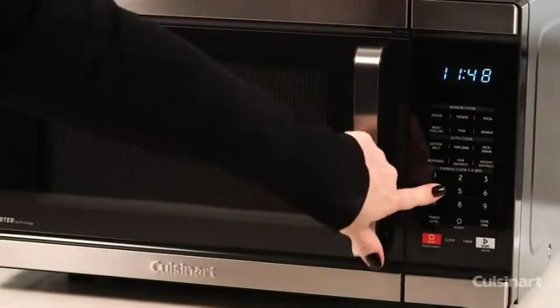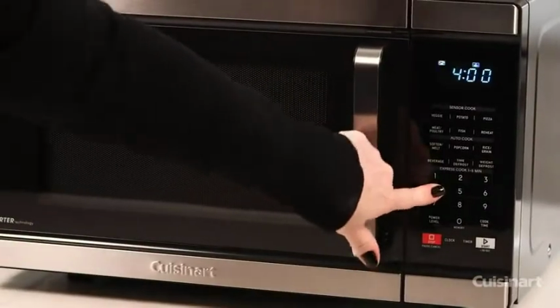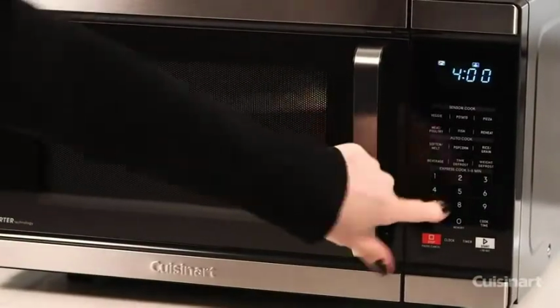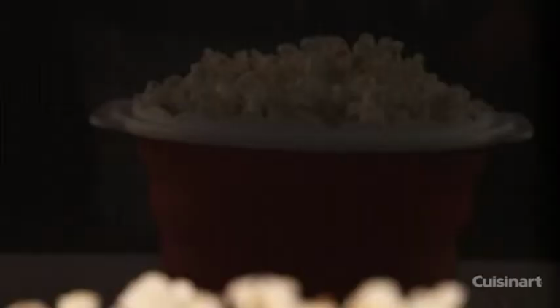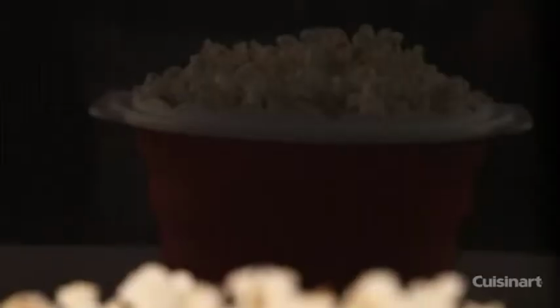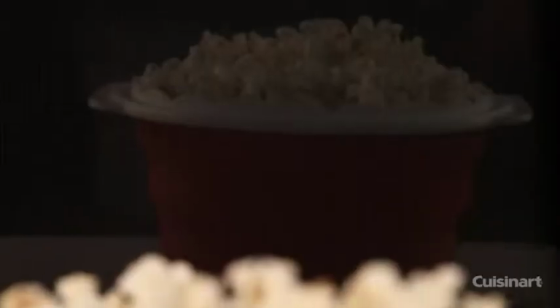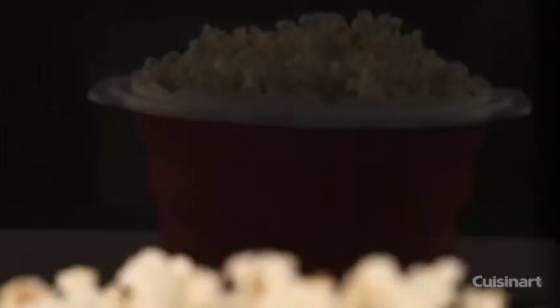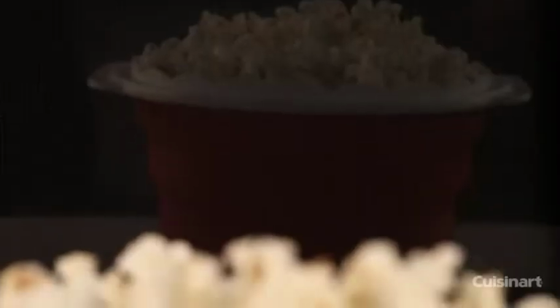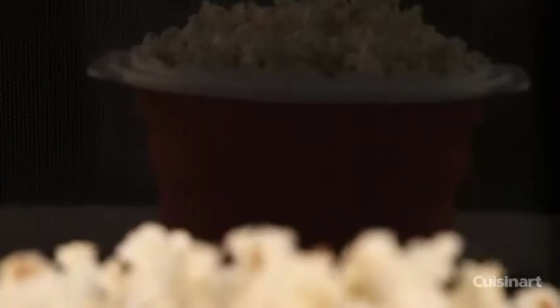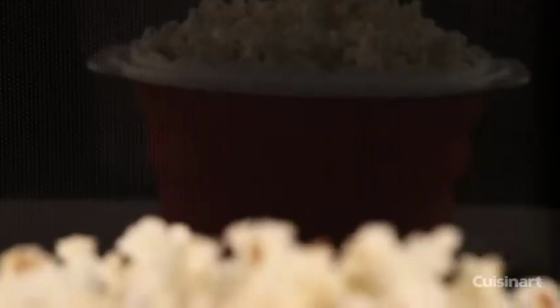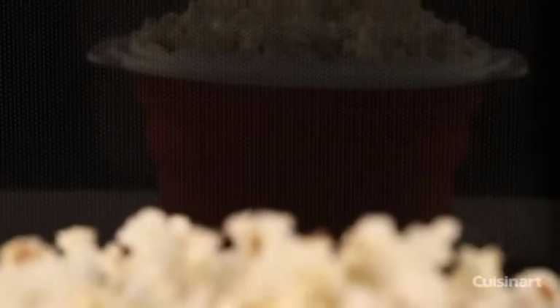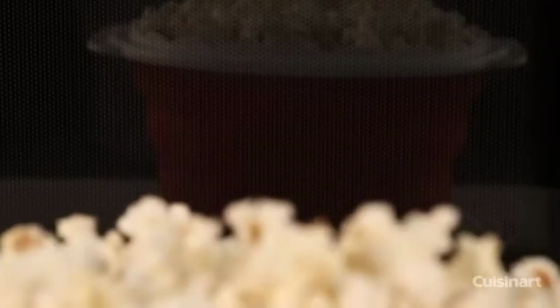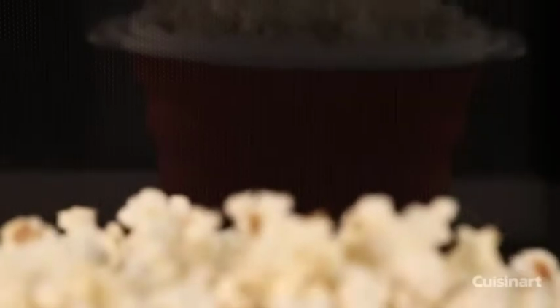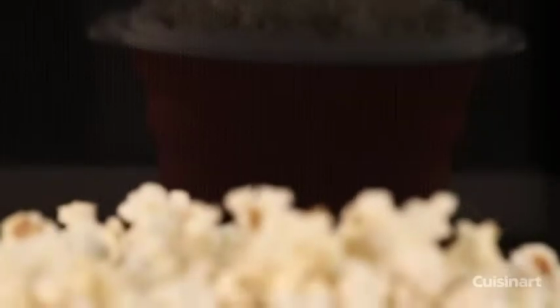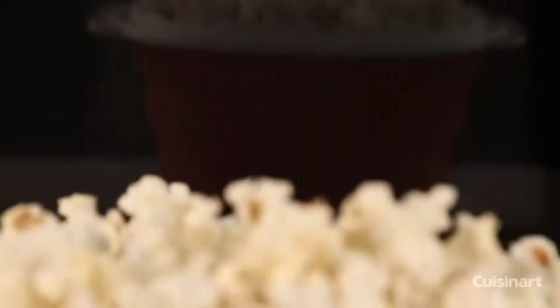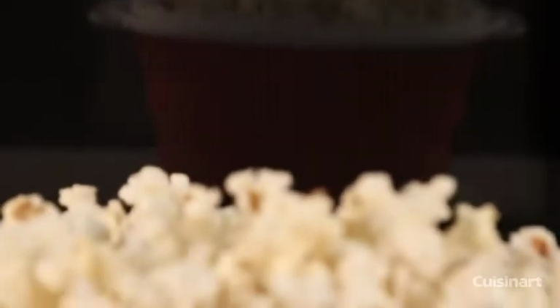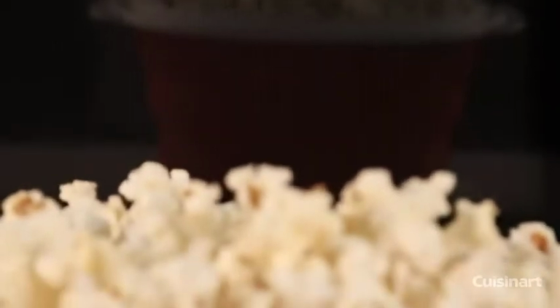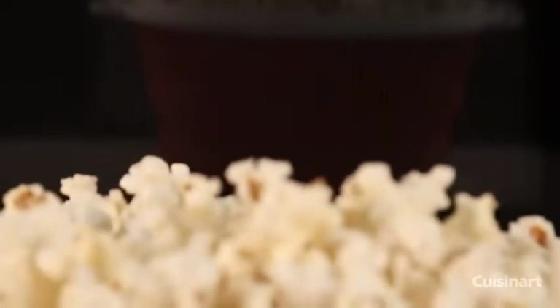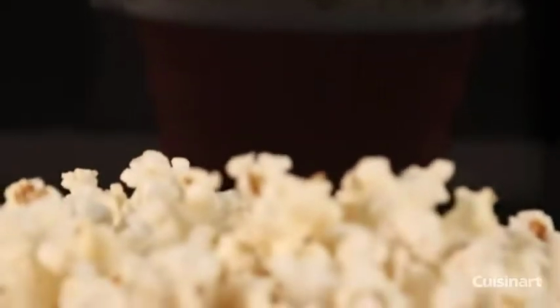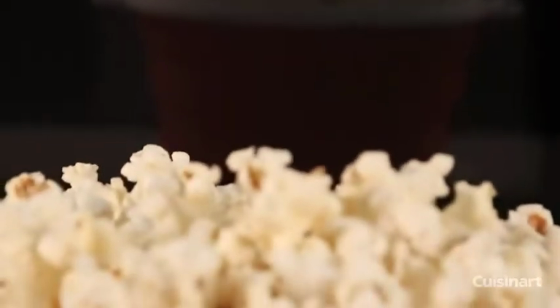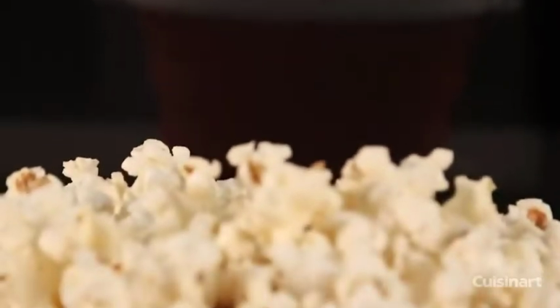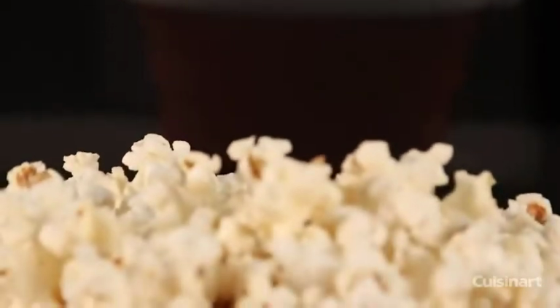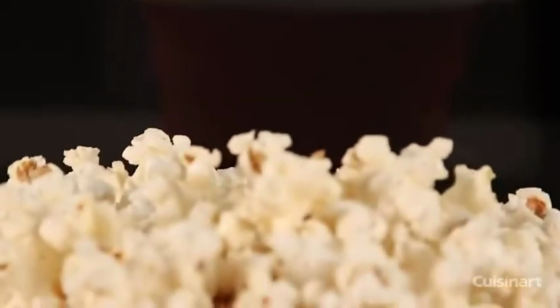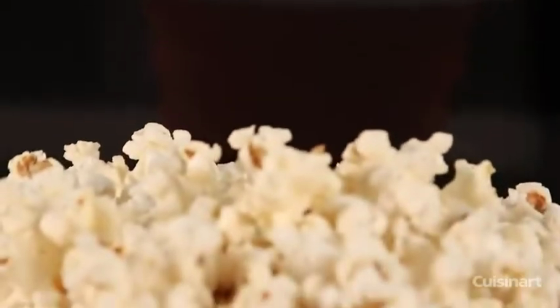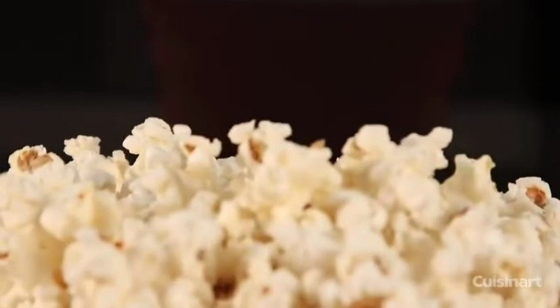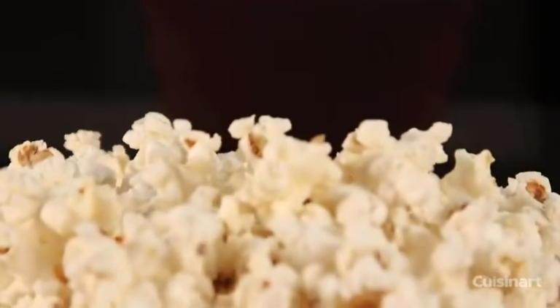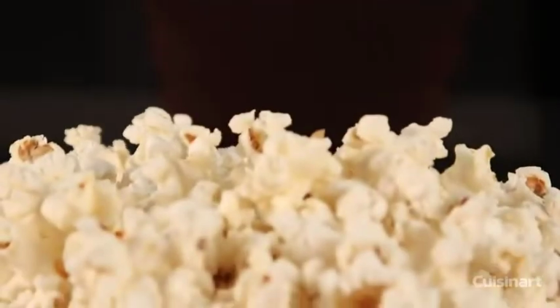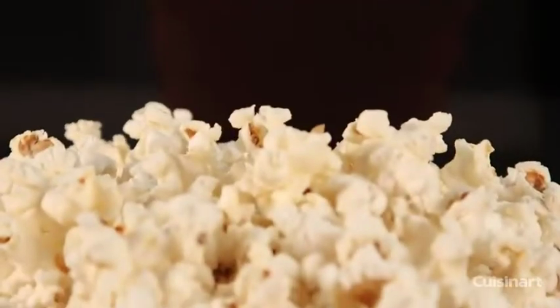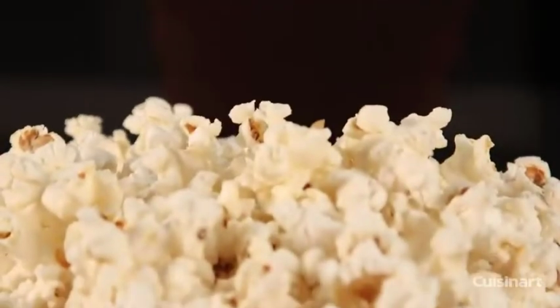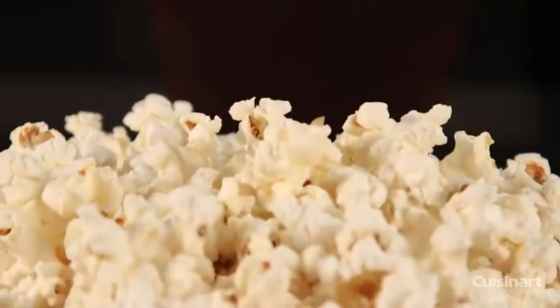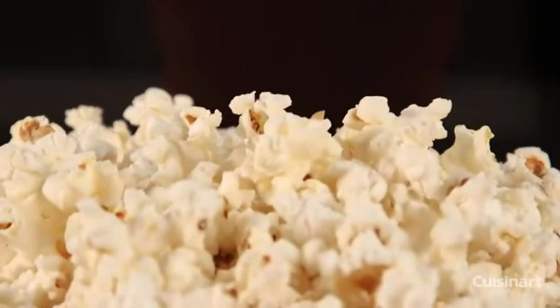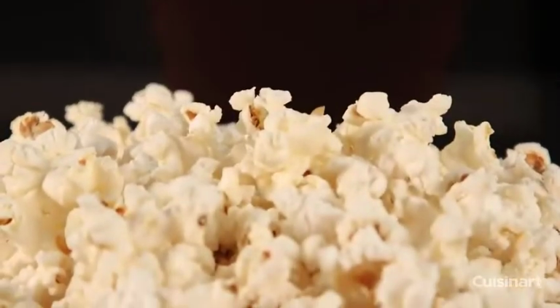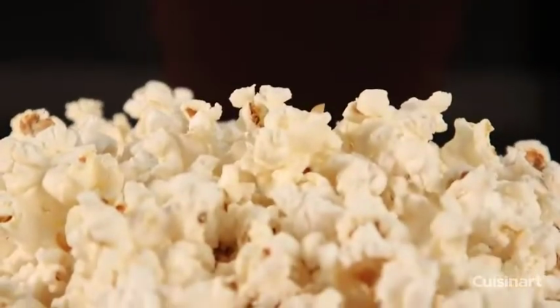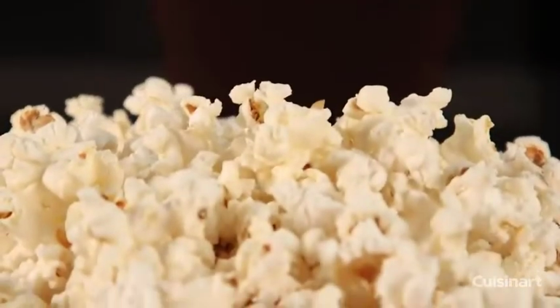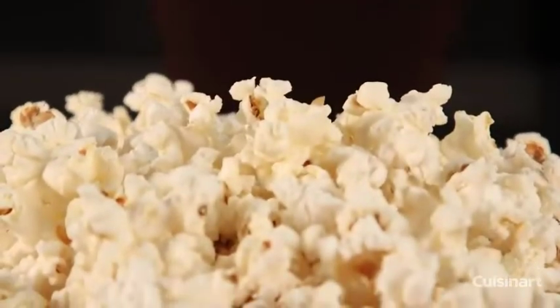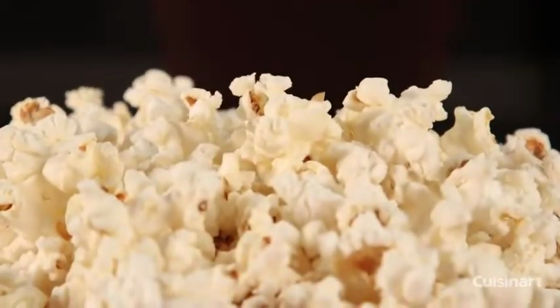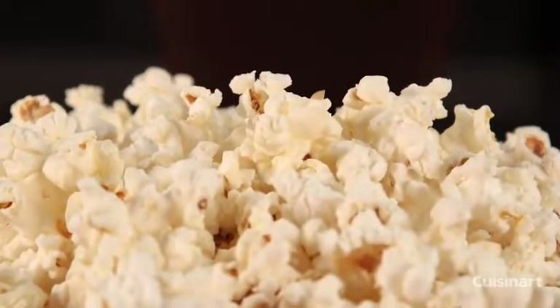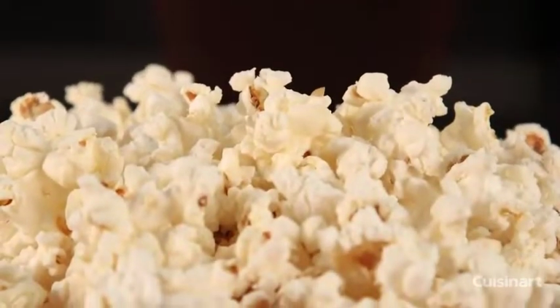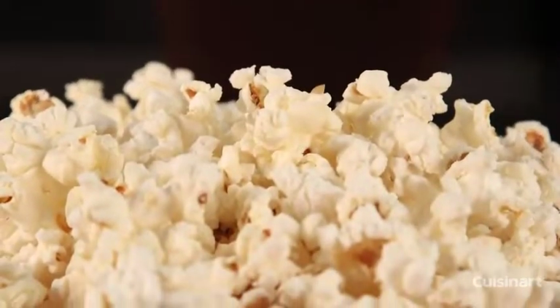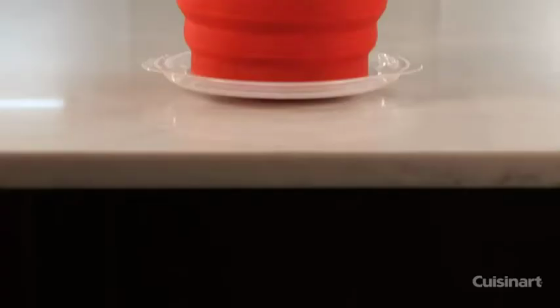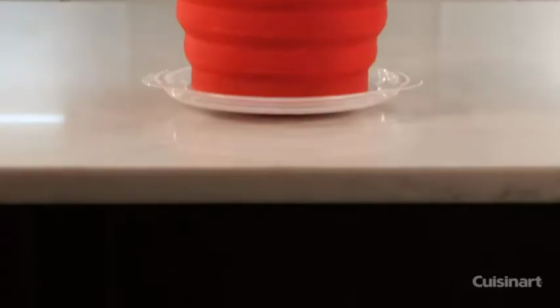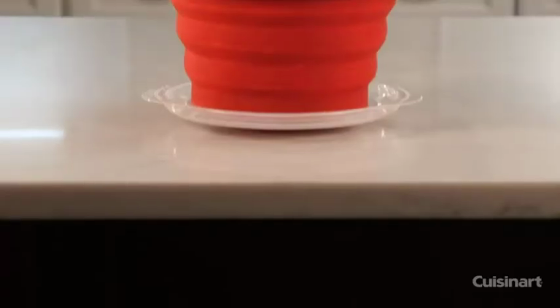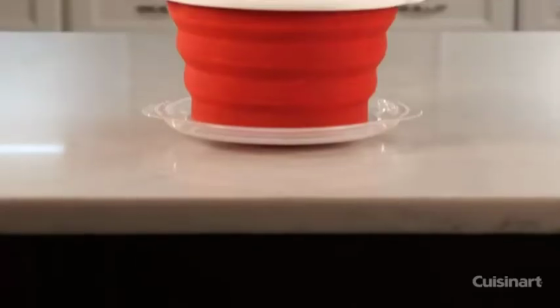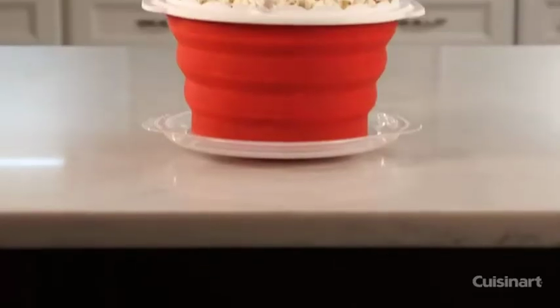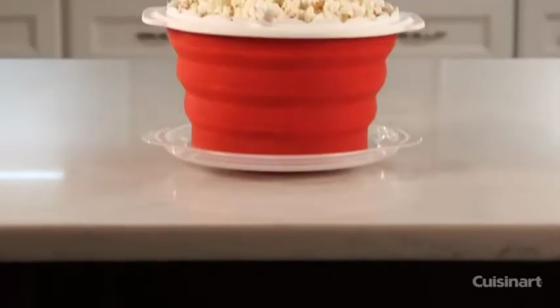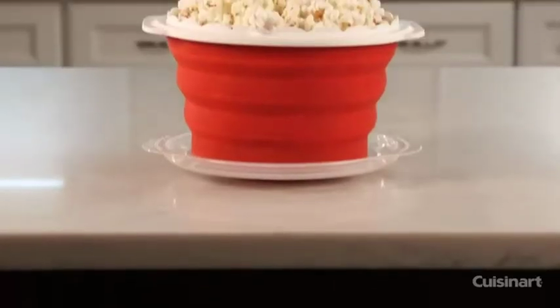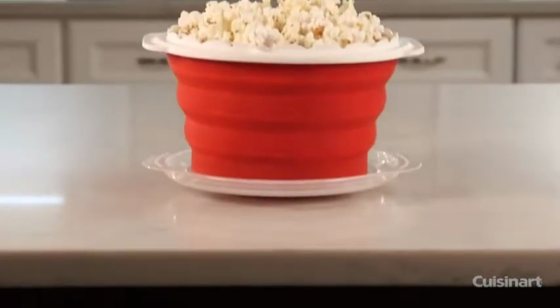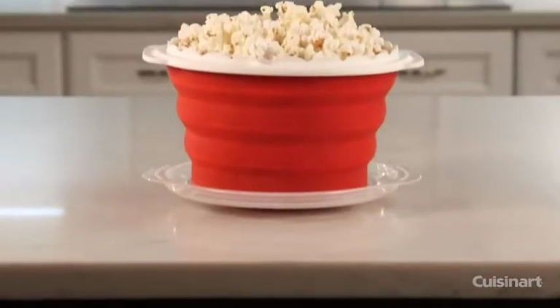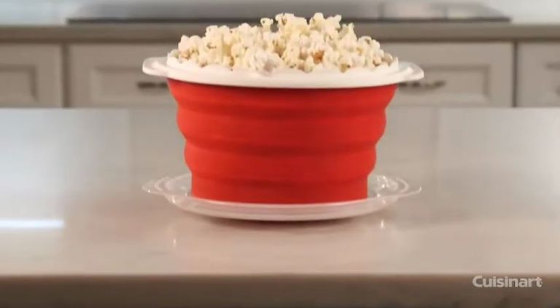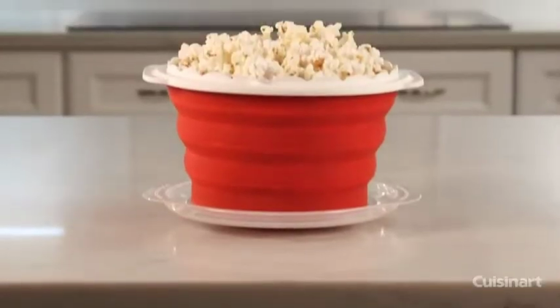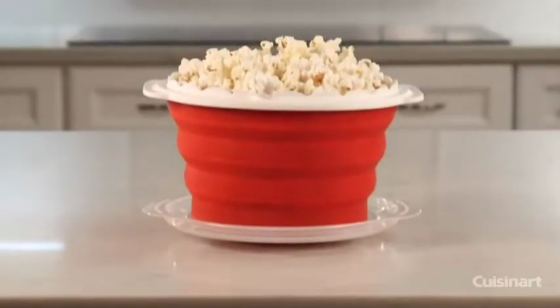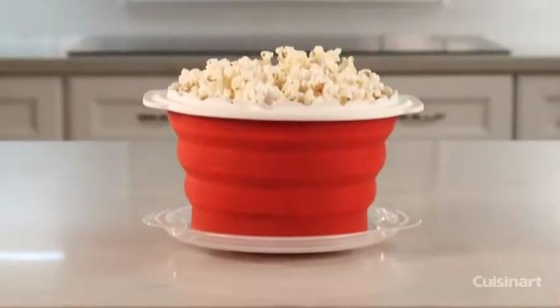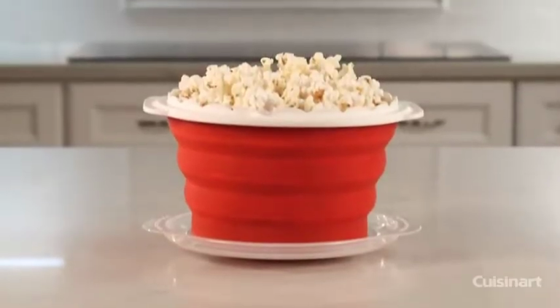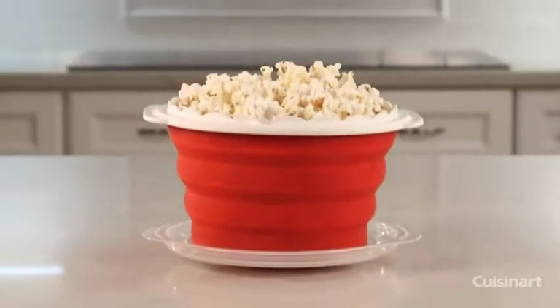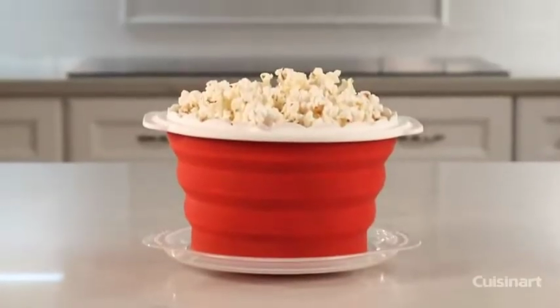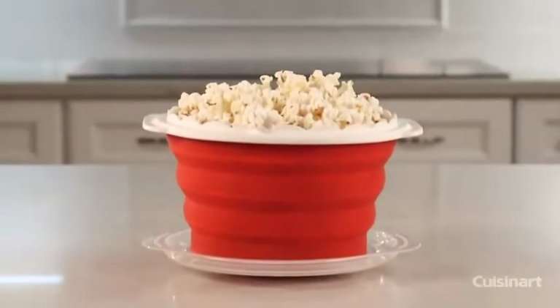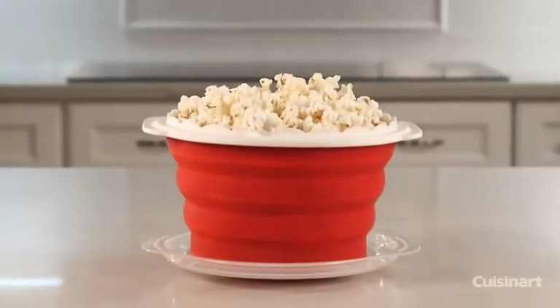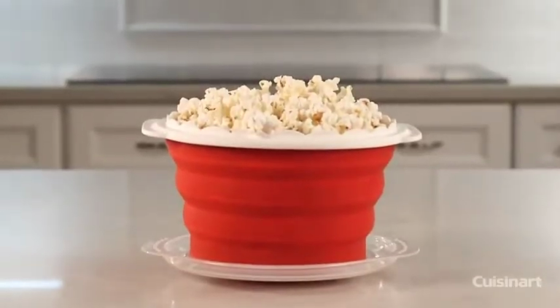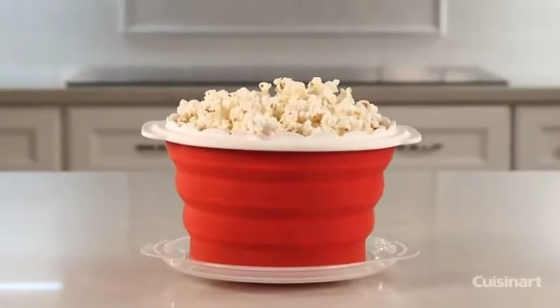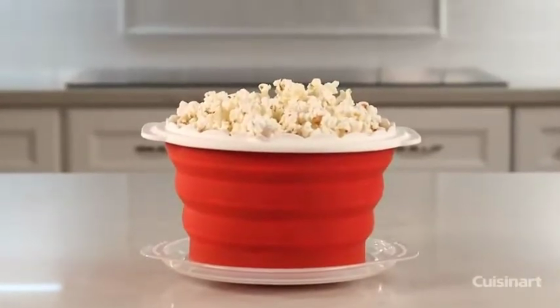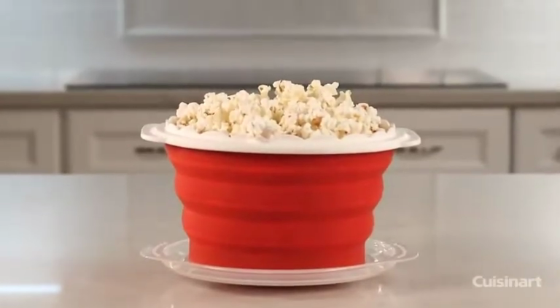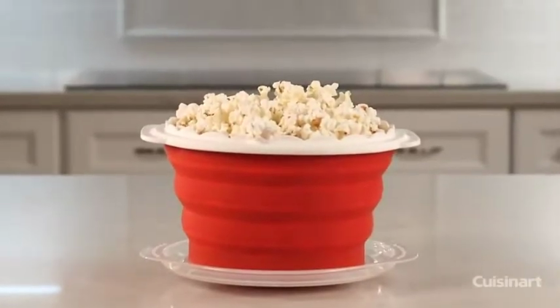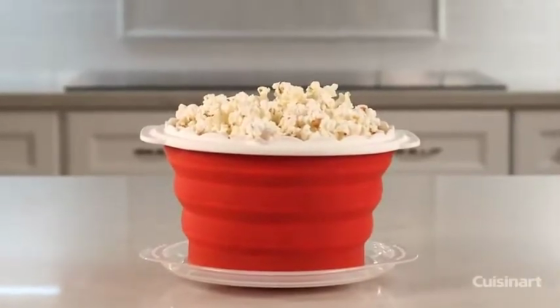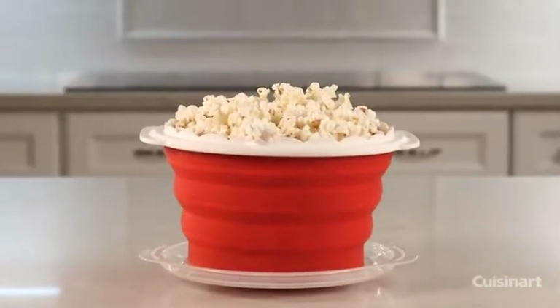It's fast, convenient, and dishwasher safe. Enjoy movie night right at home with the Cuisinart Collapsible Microwave Popcorn Maker.